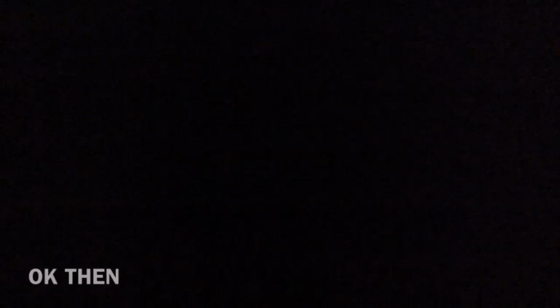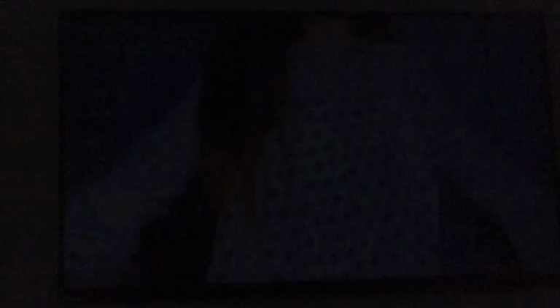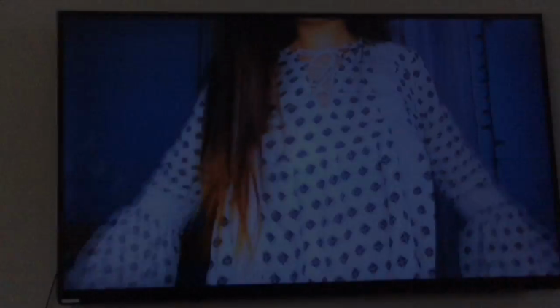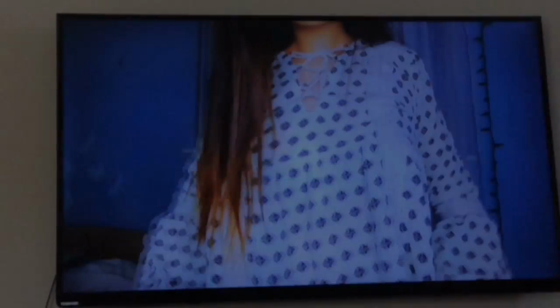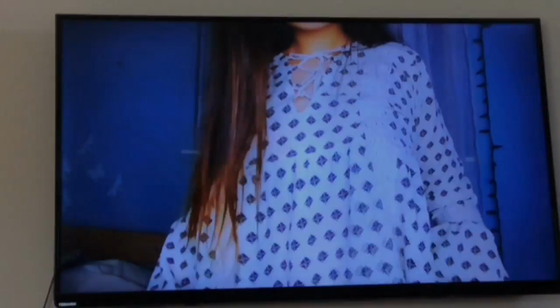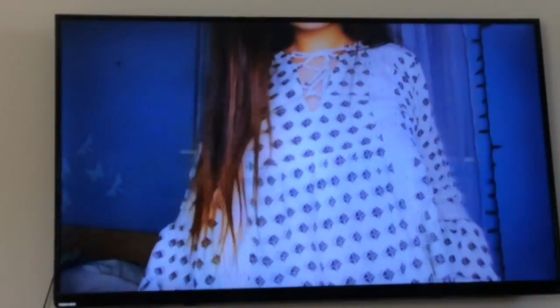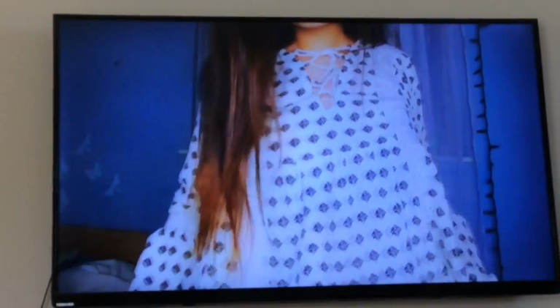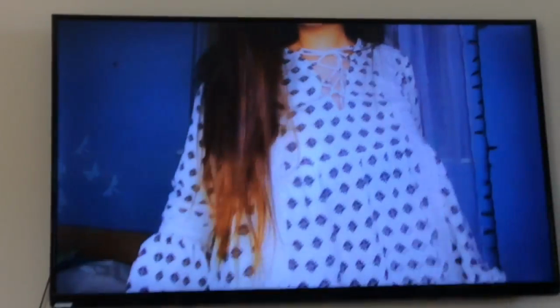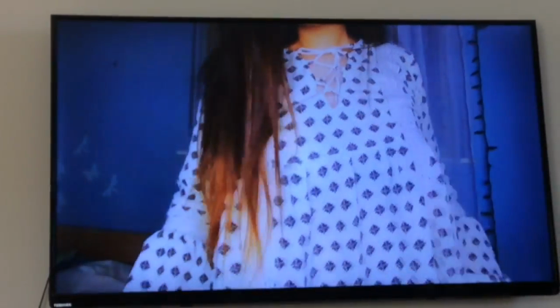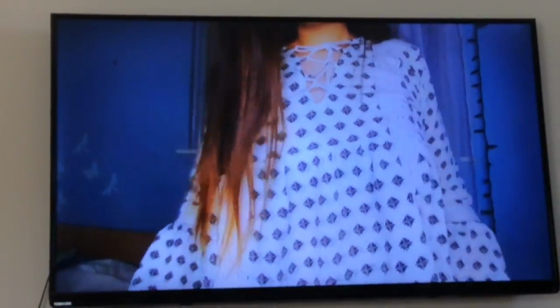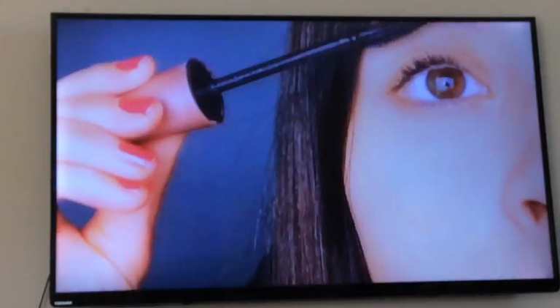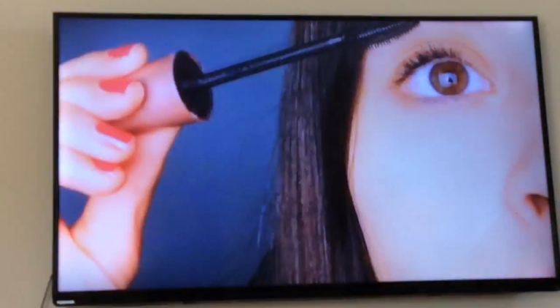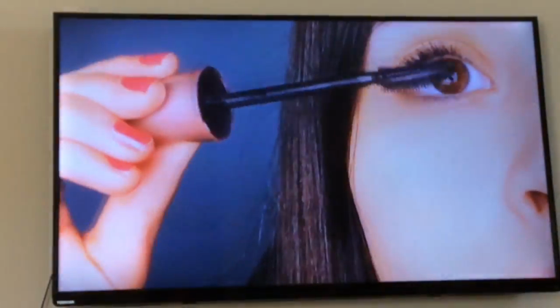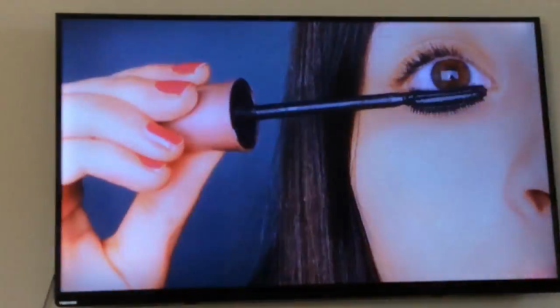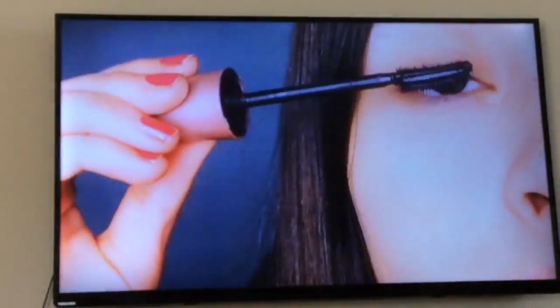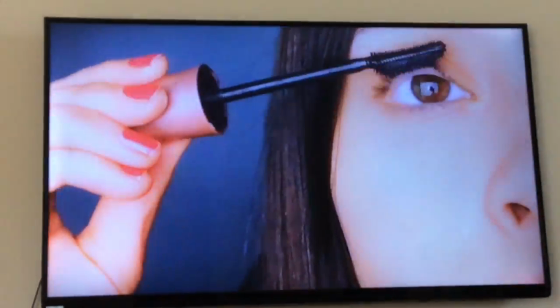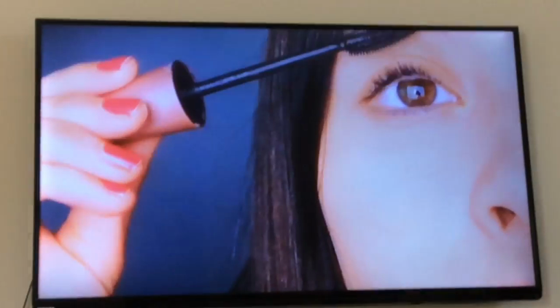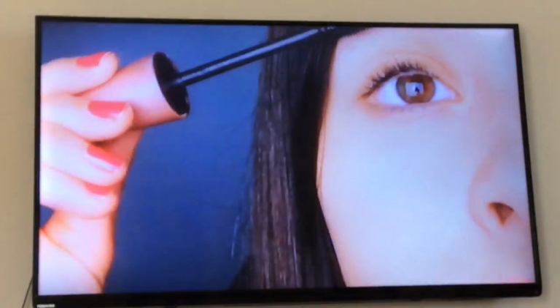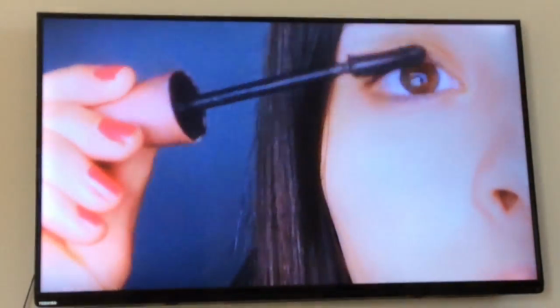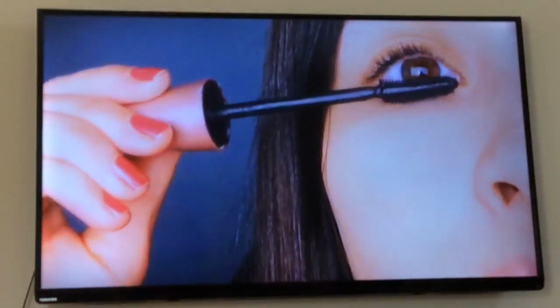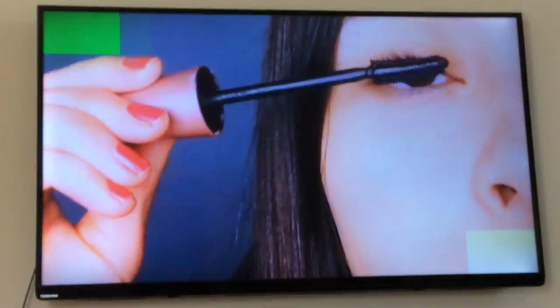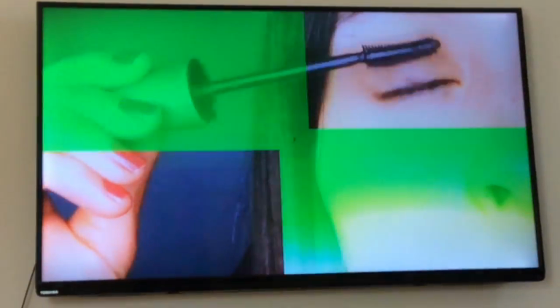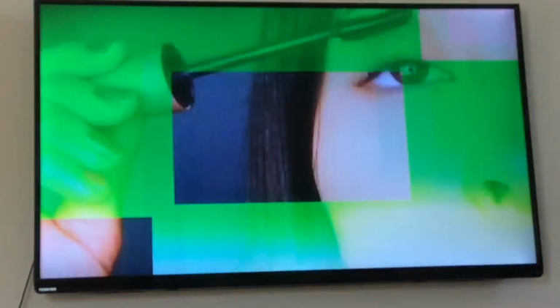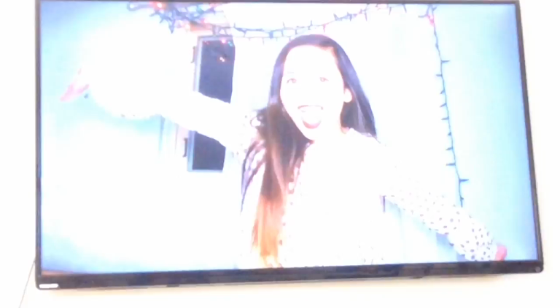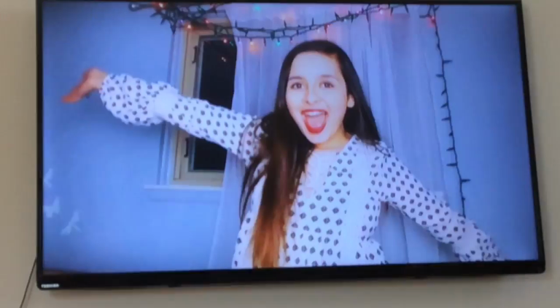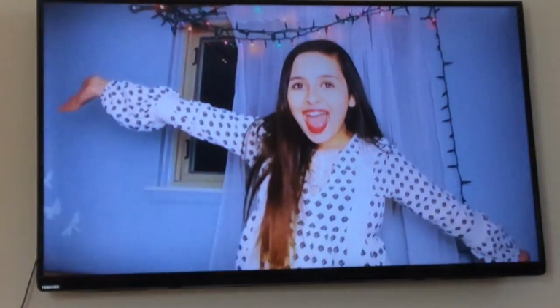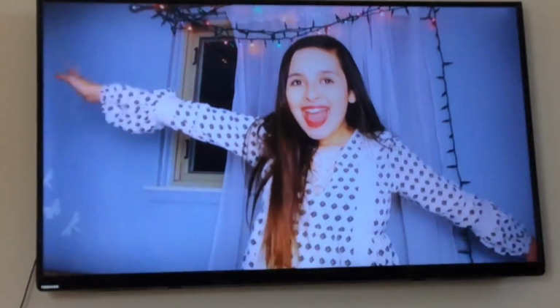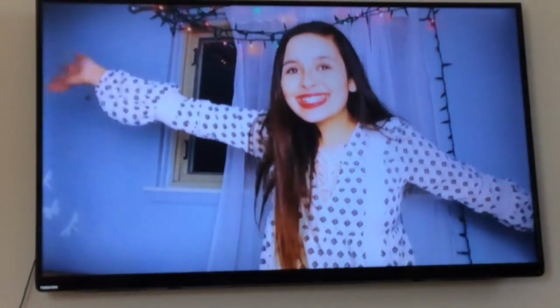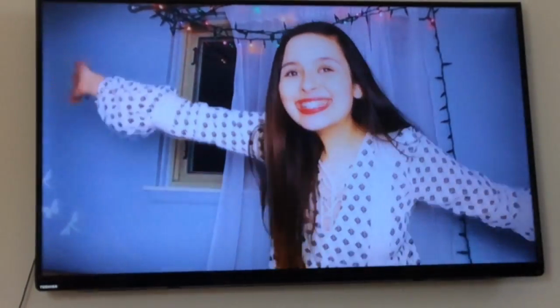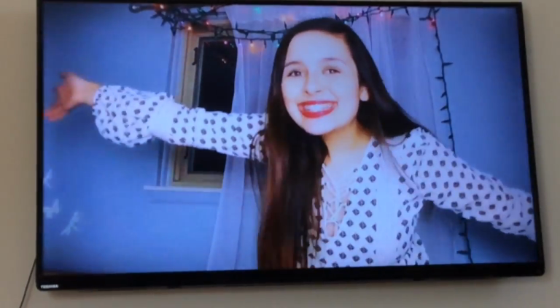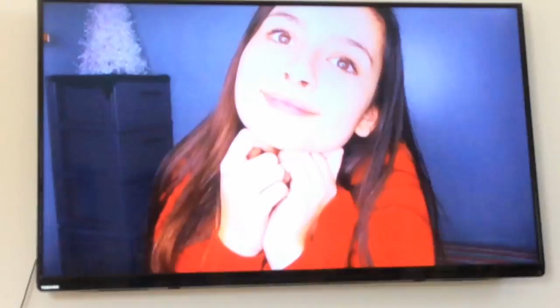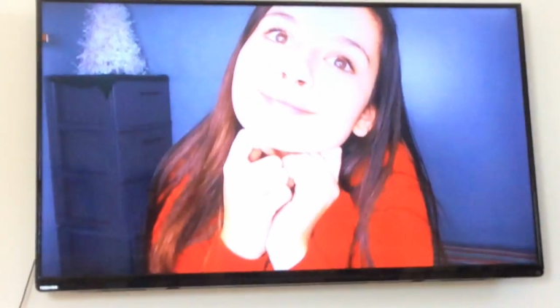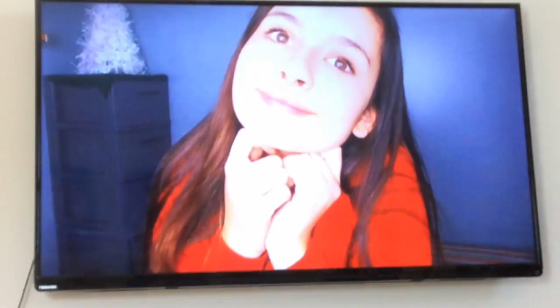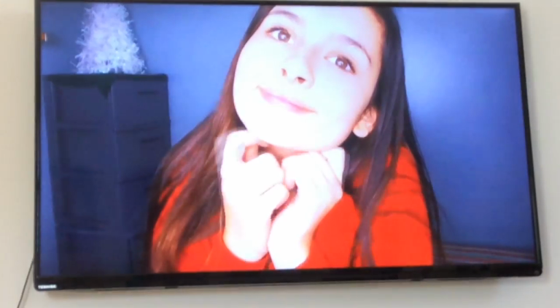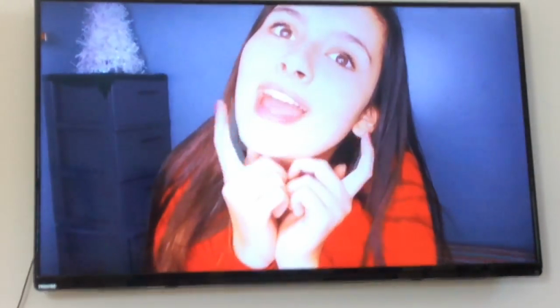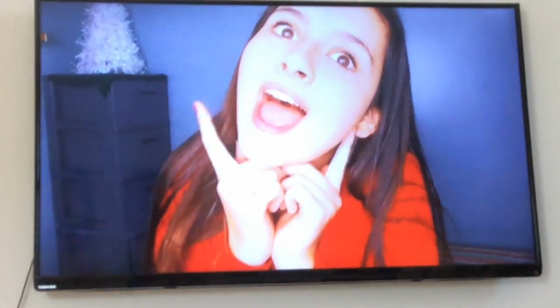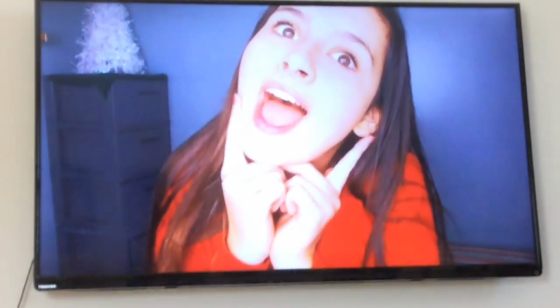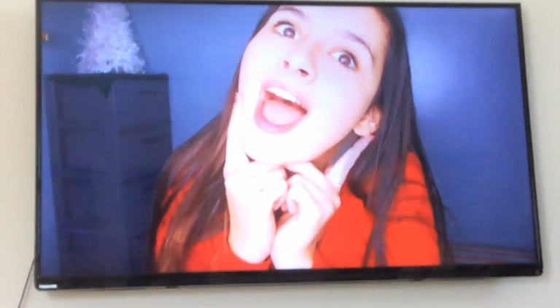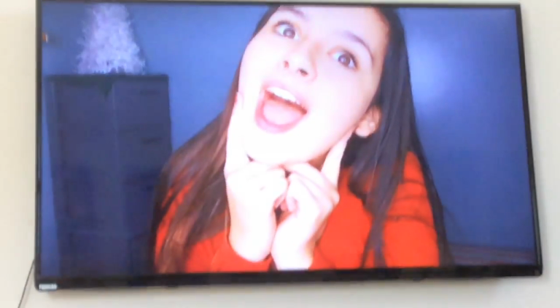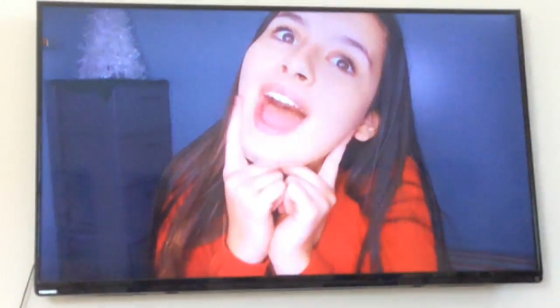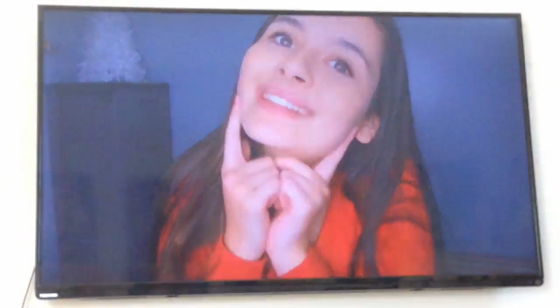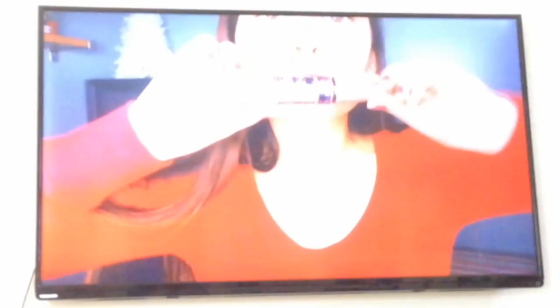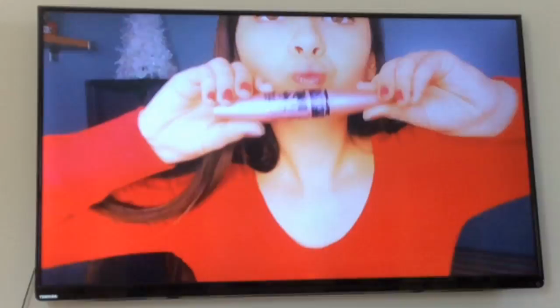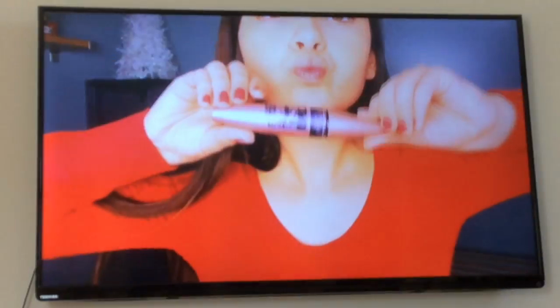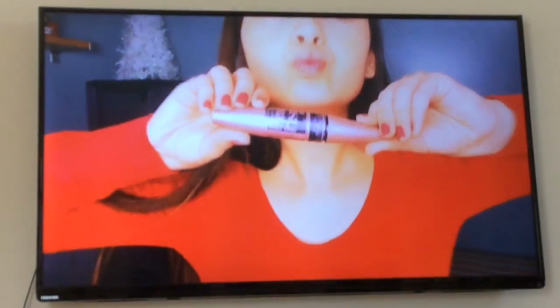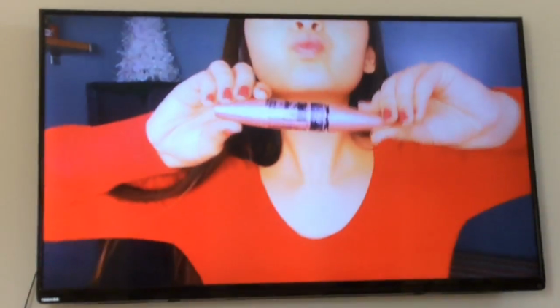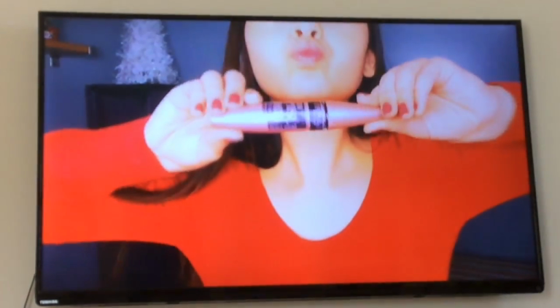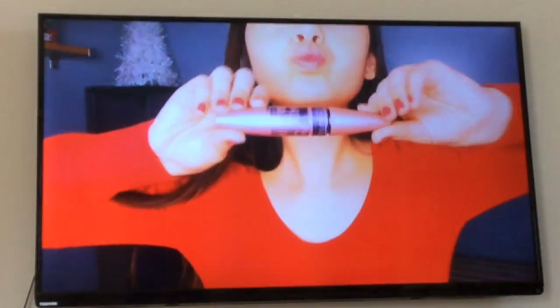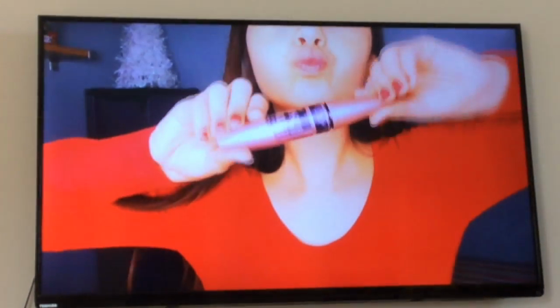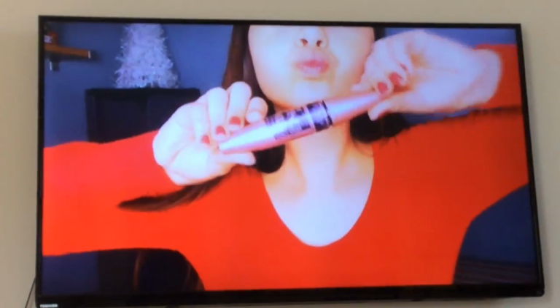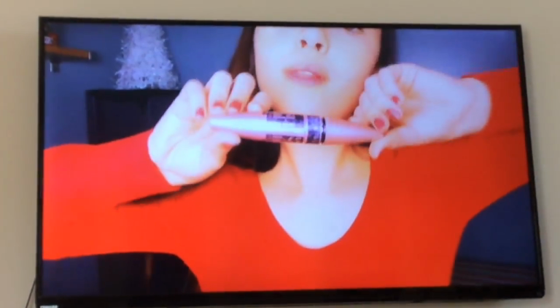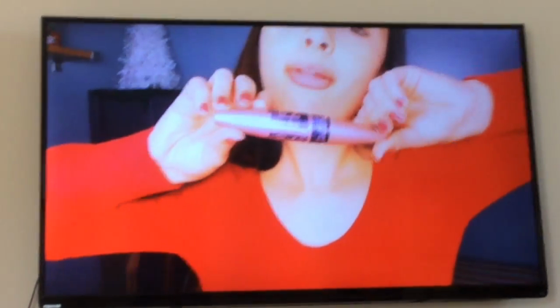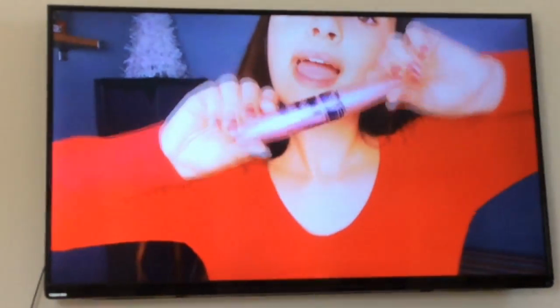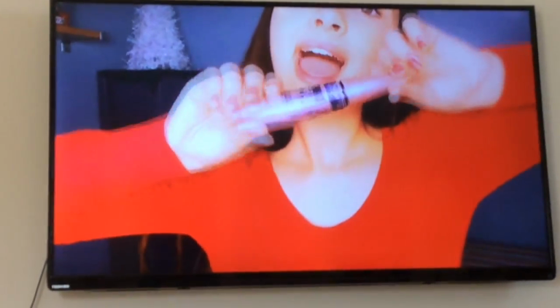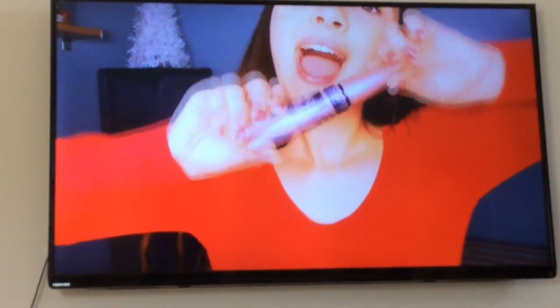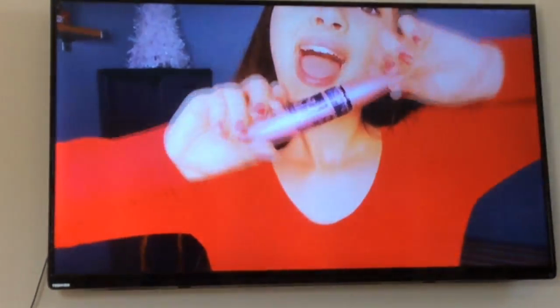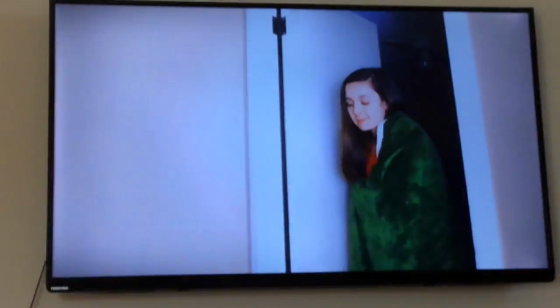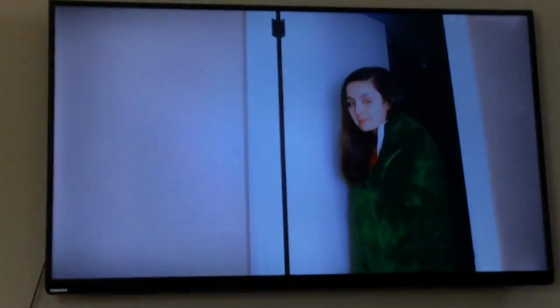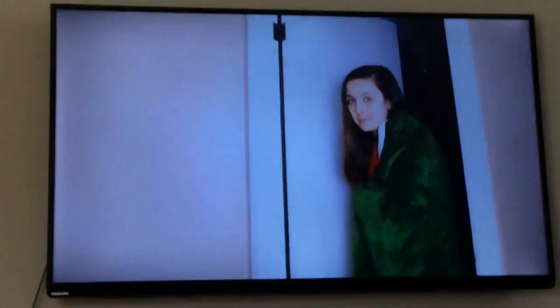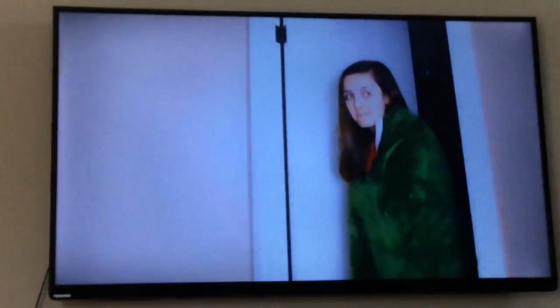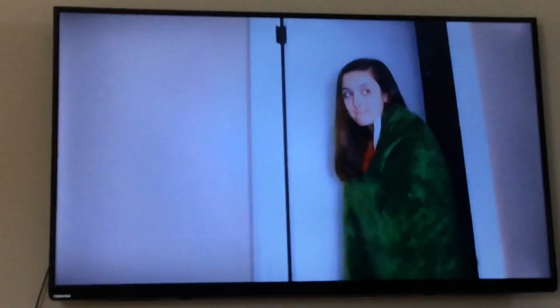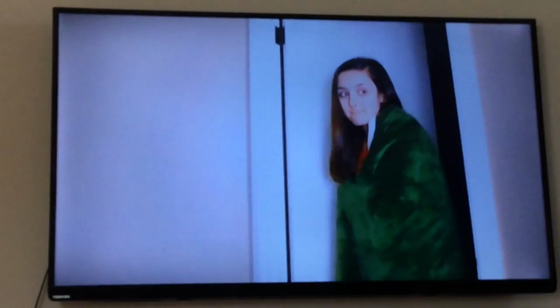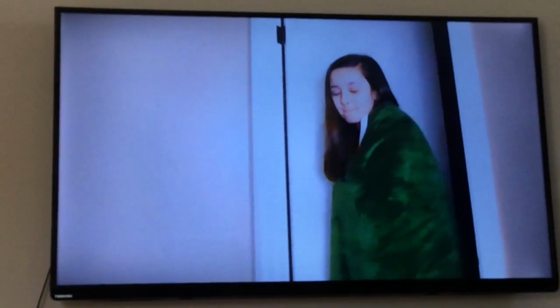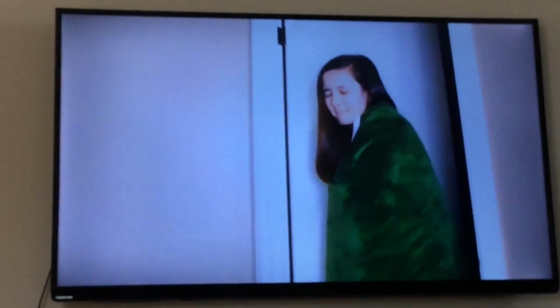After that I just go on YouTube and watch some YouTube videos, and yeah that's my morning routine.